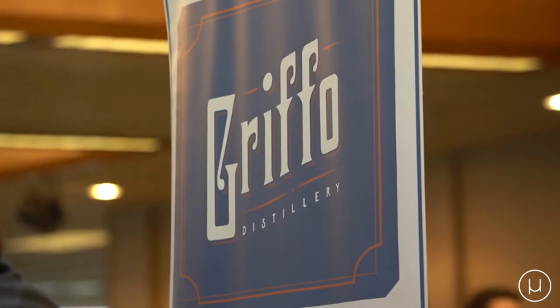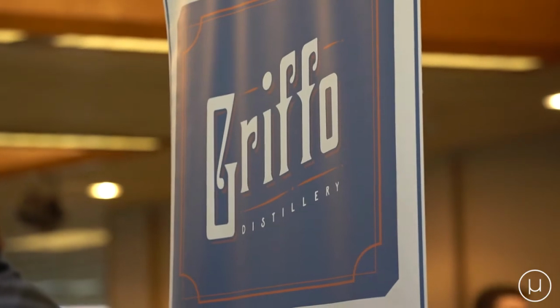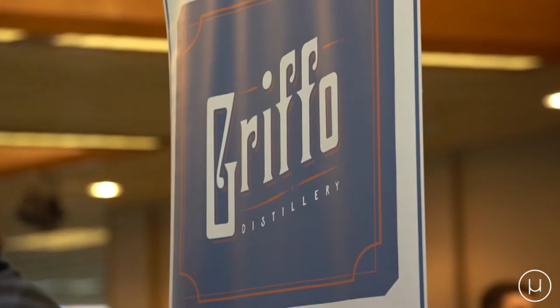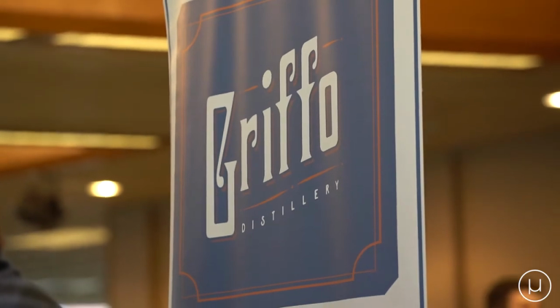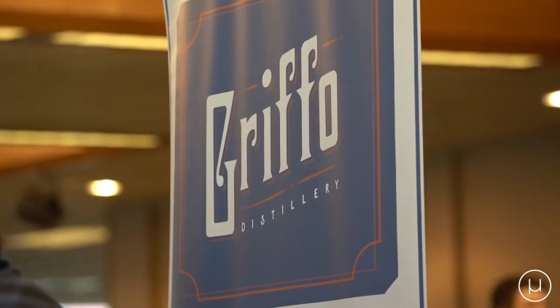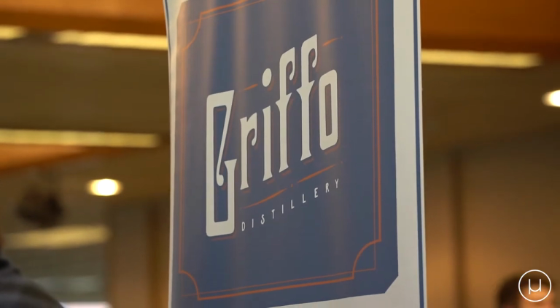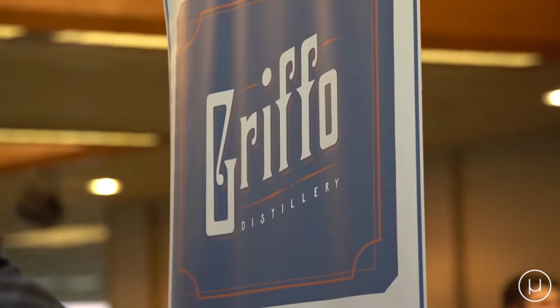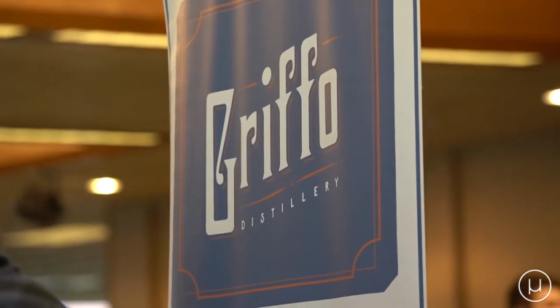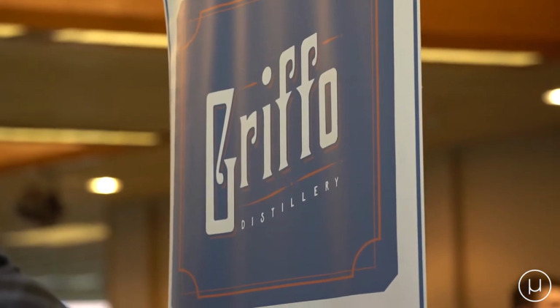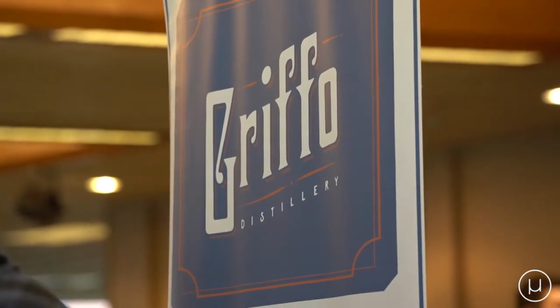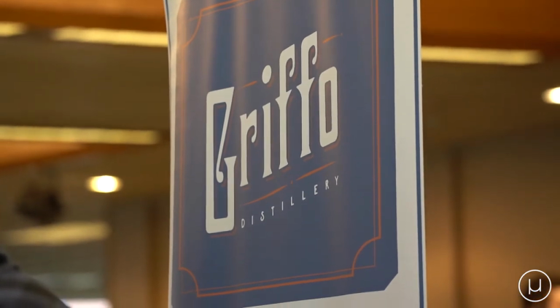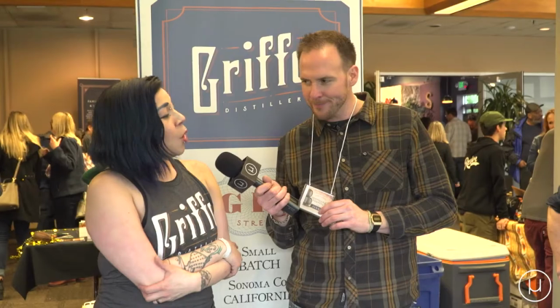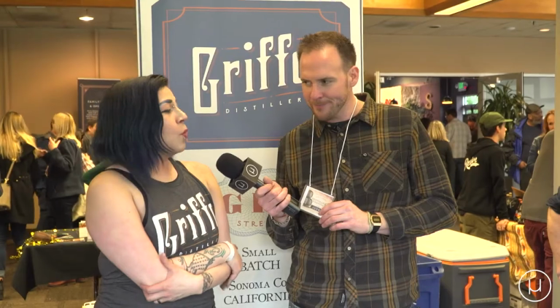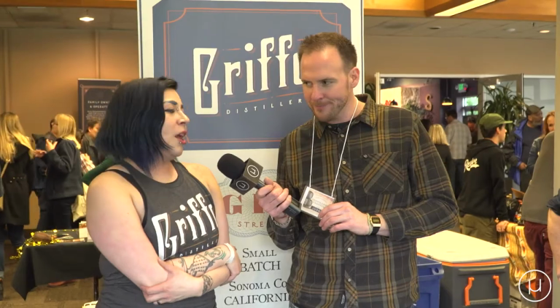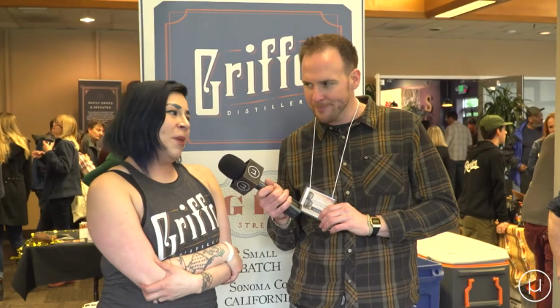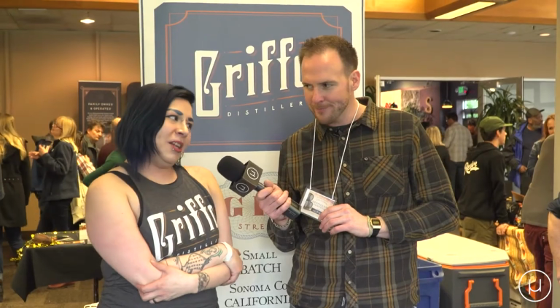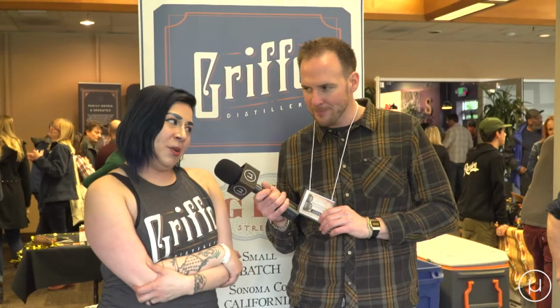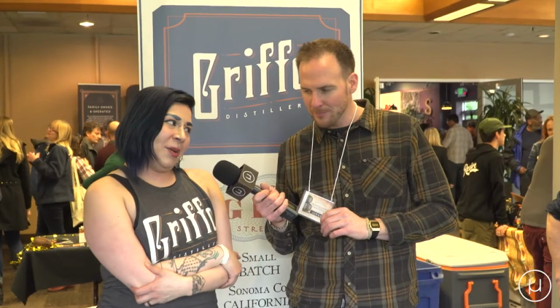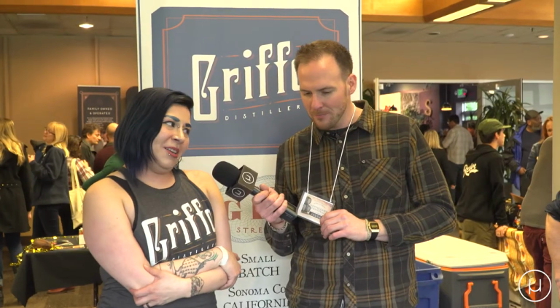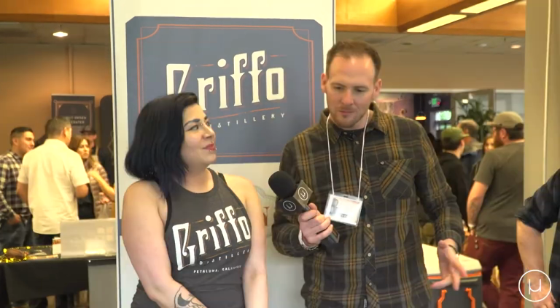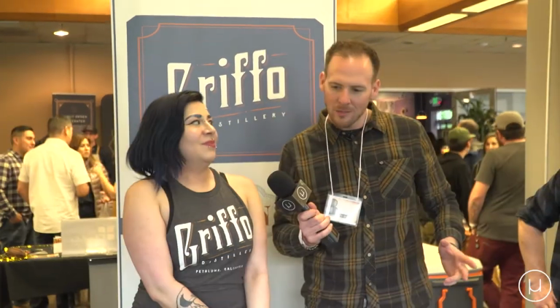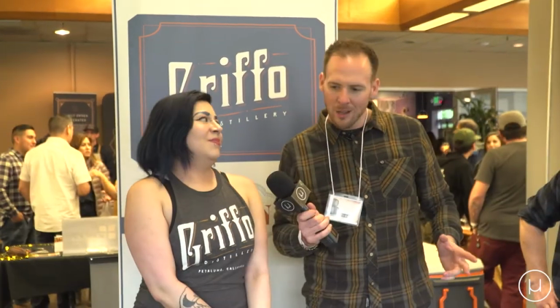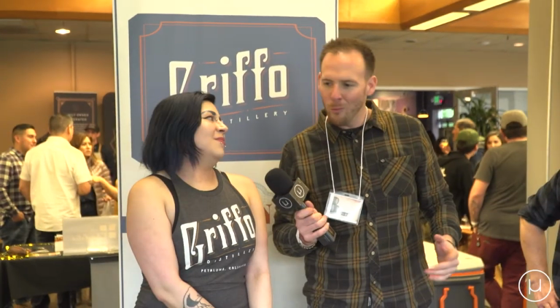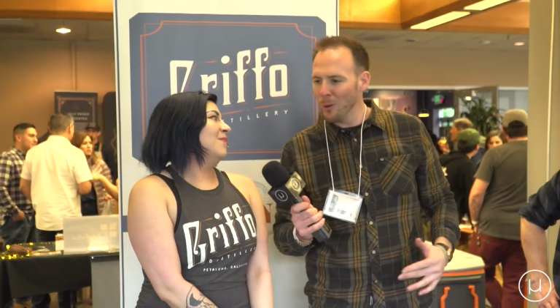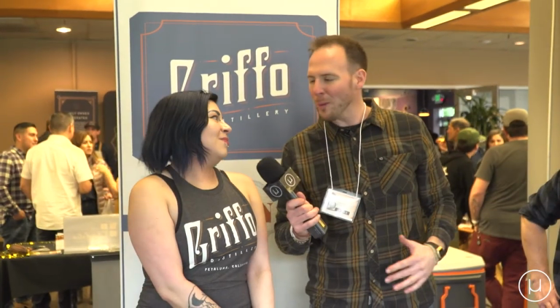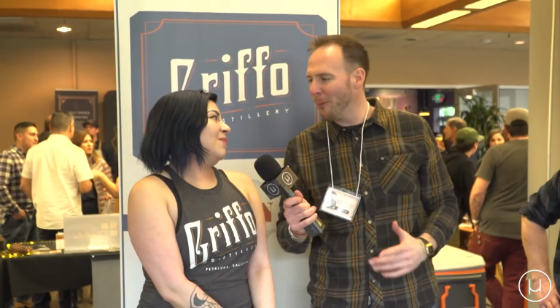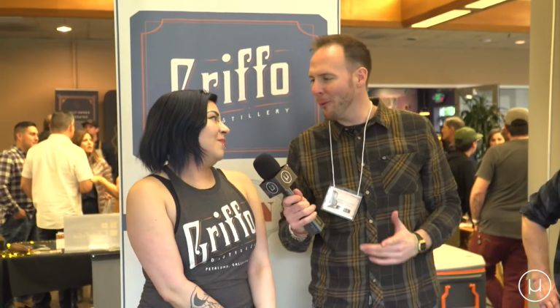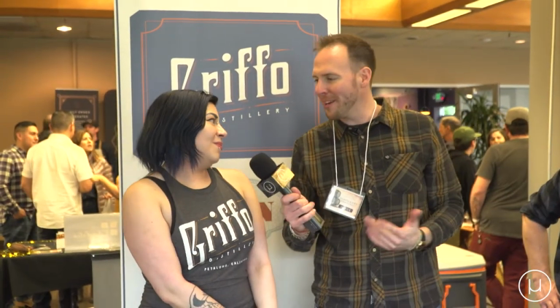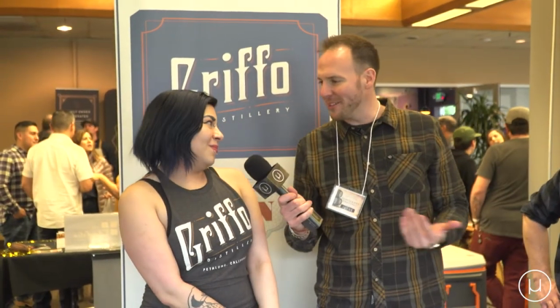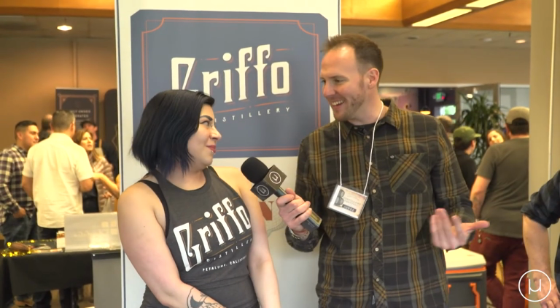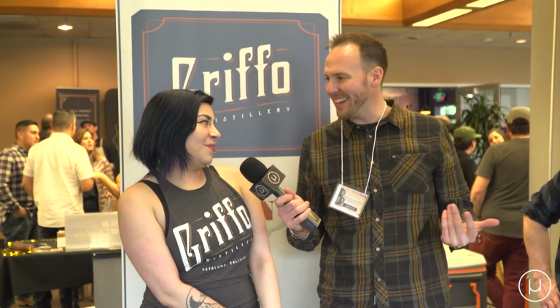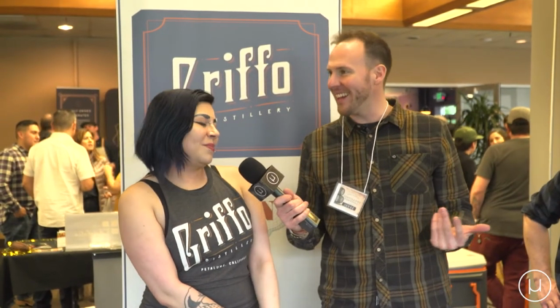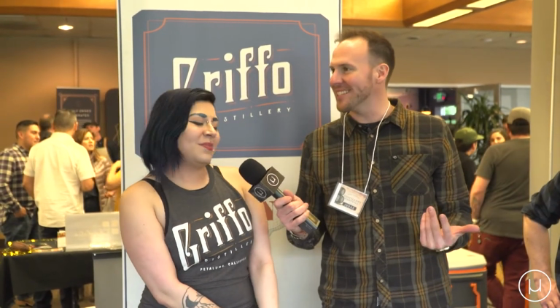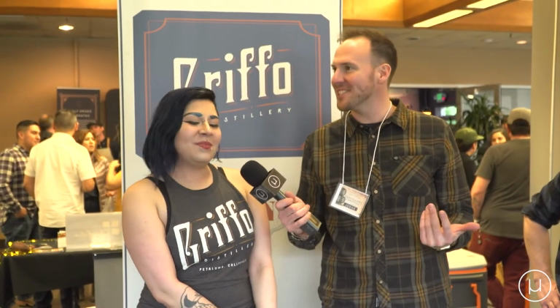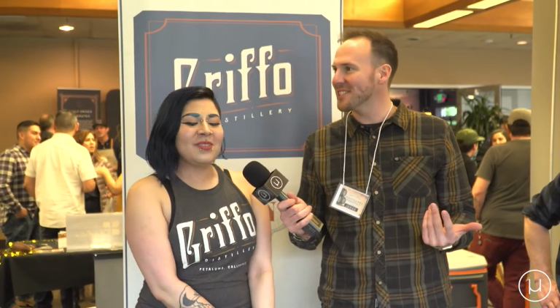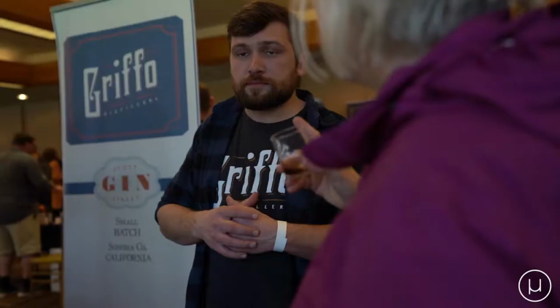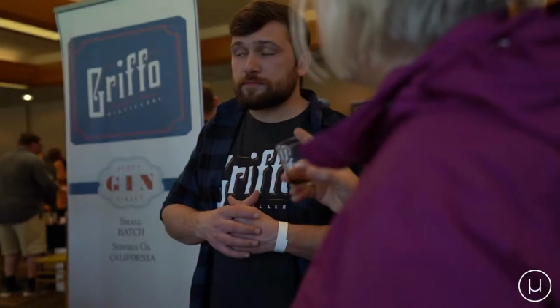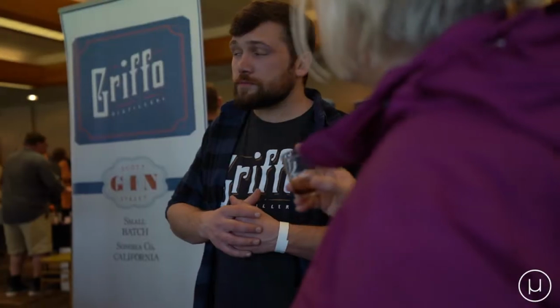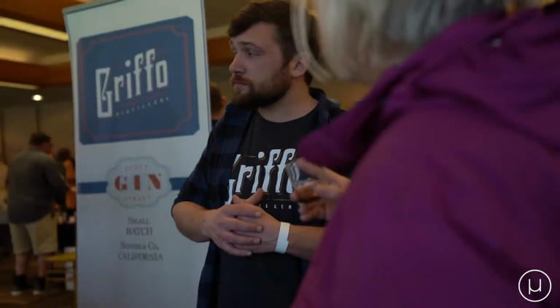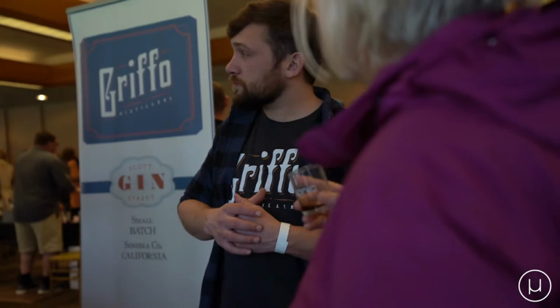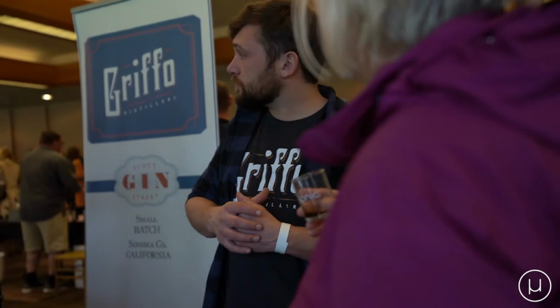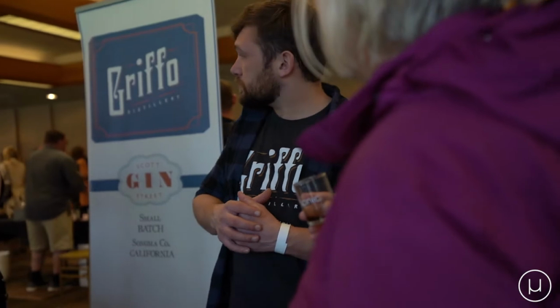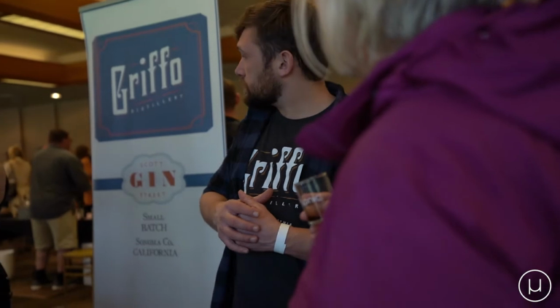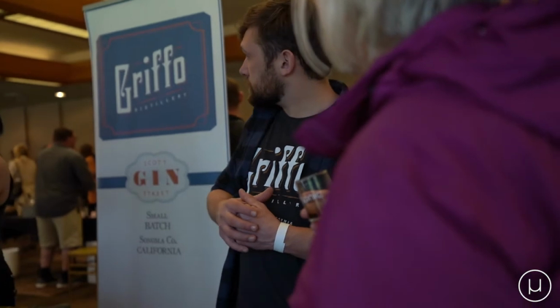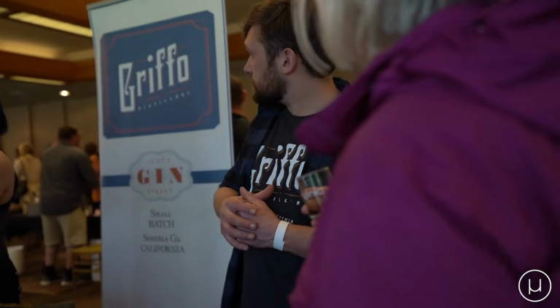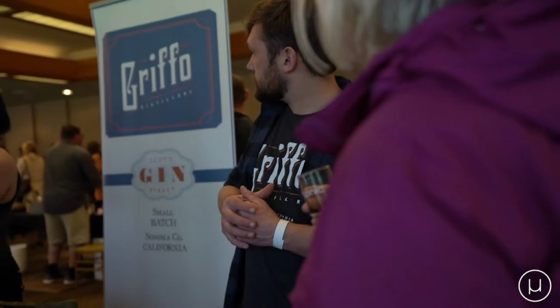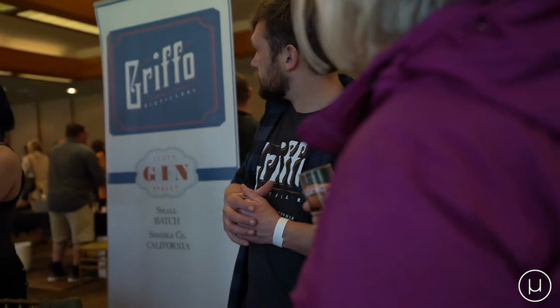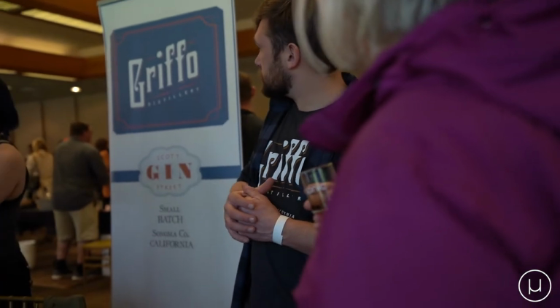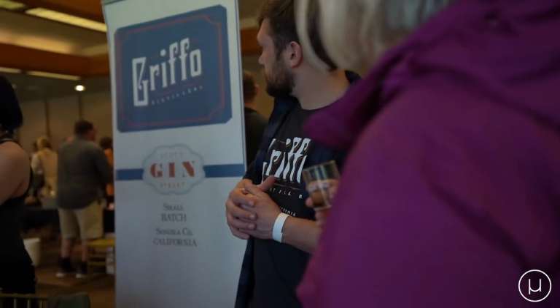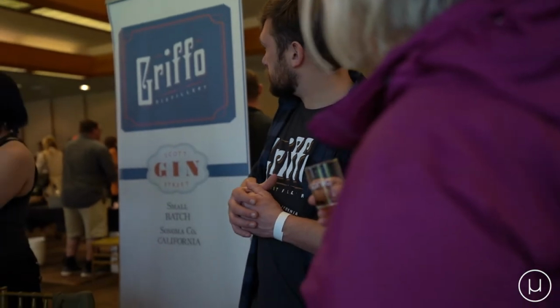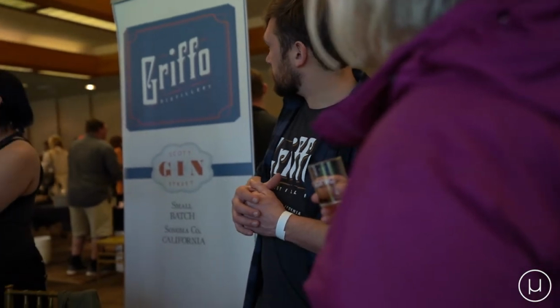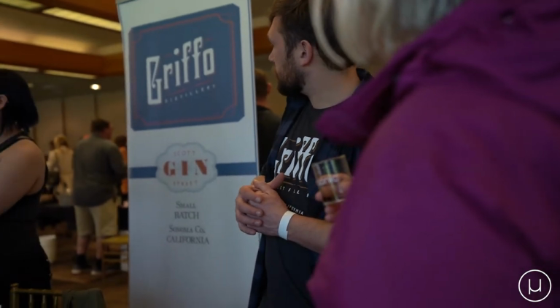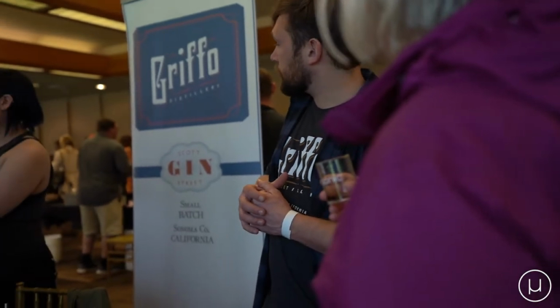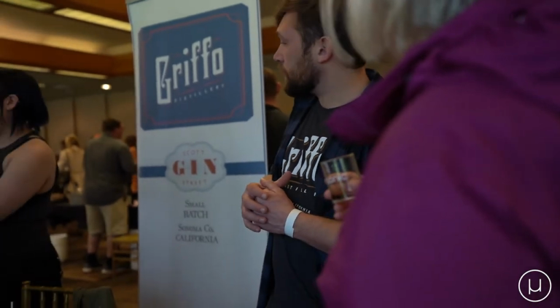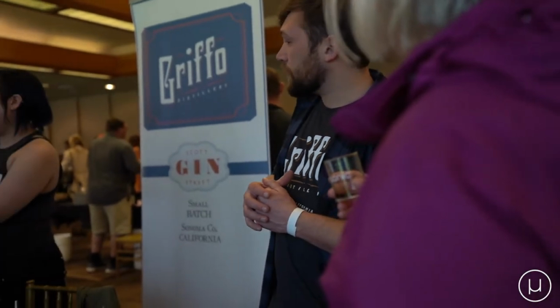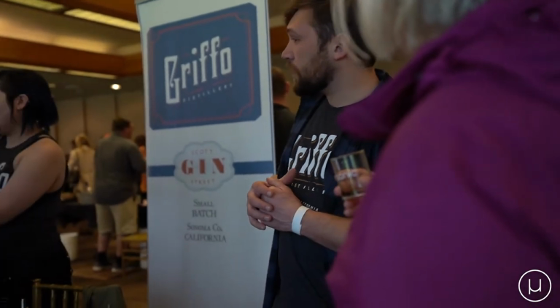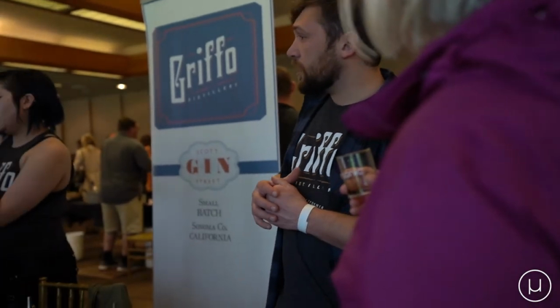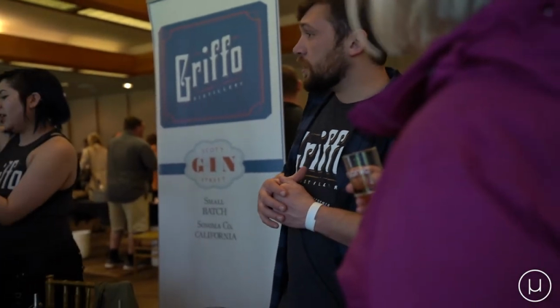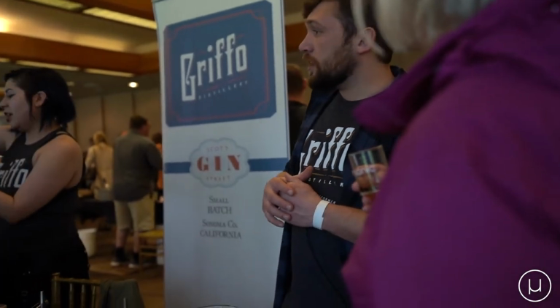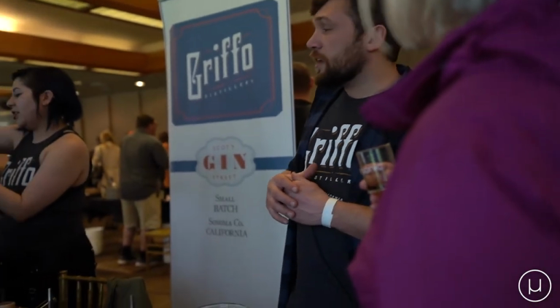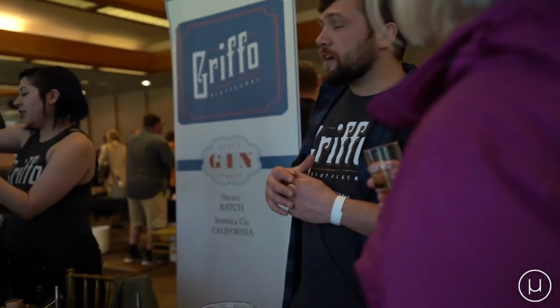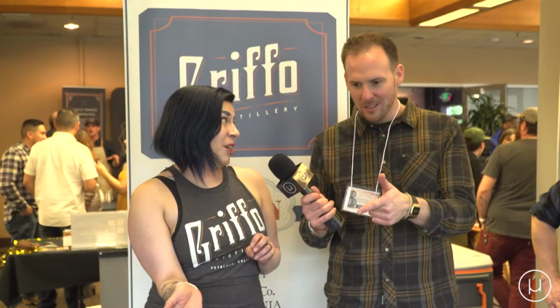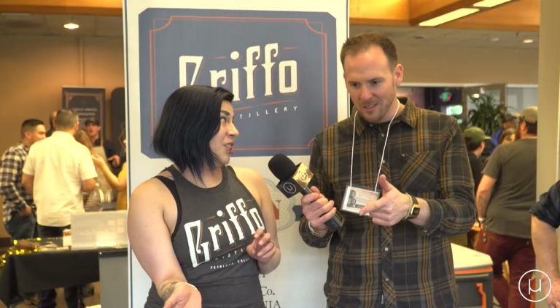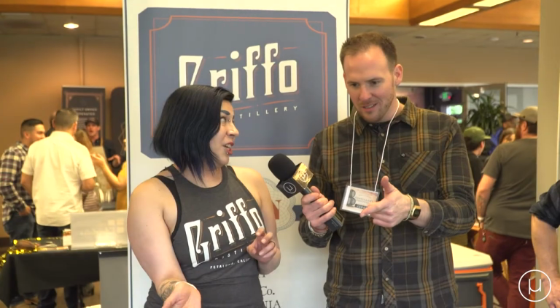Griffo, where are you guys out of? We're out of Petaluma. What are we pouring here today? We are pouring our flagship spirit, which is our Scotch Street Gin.